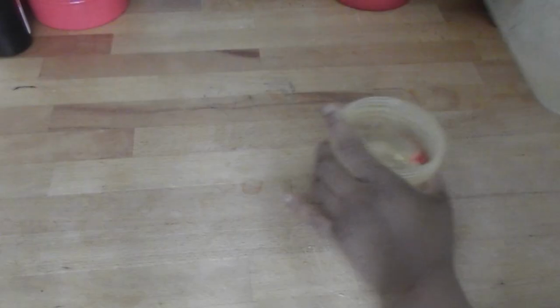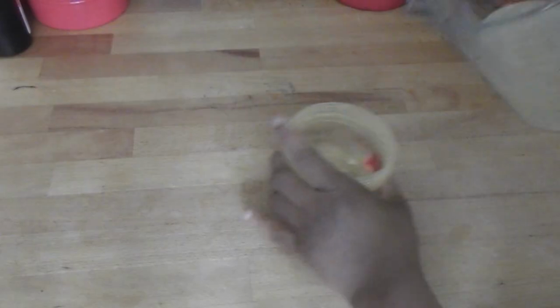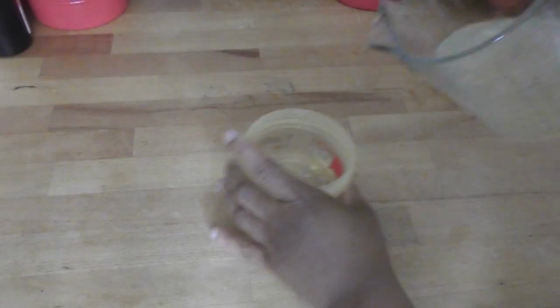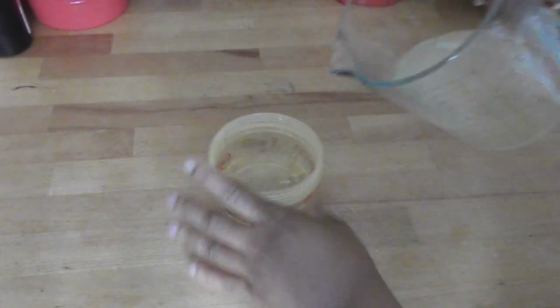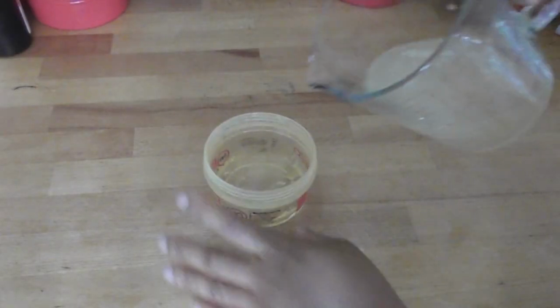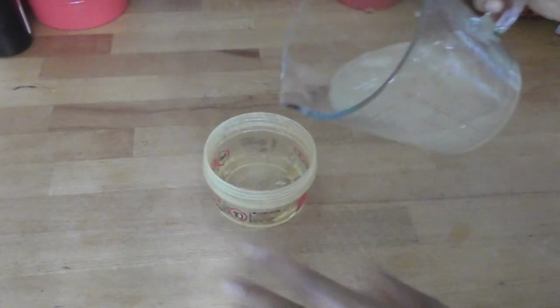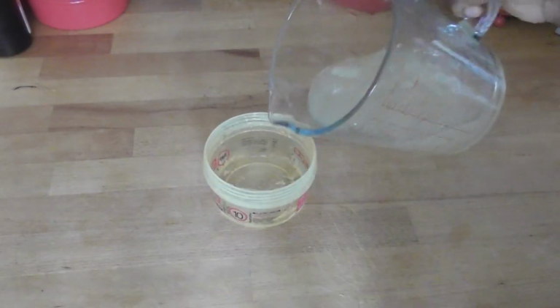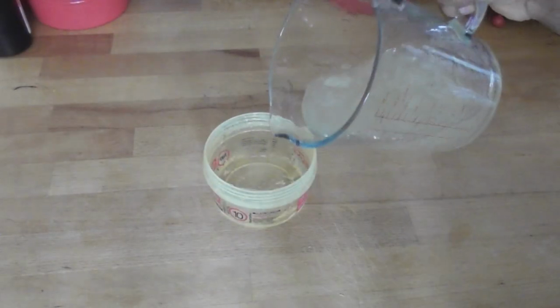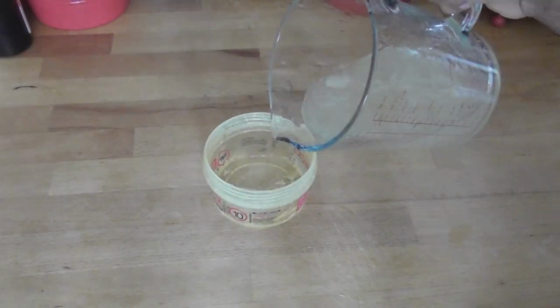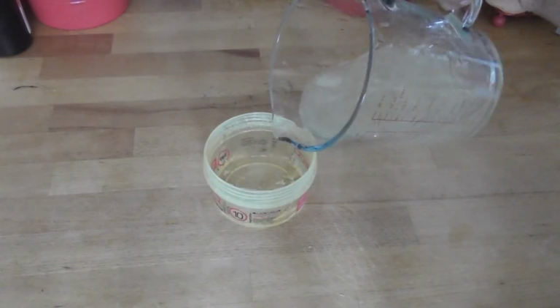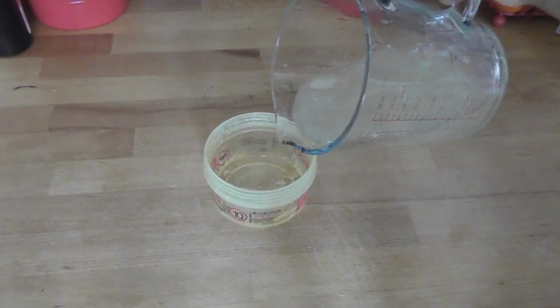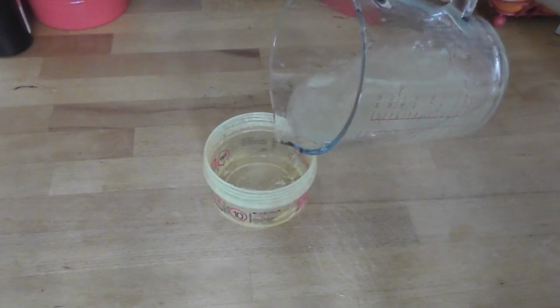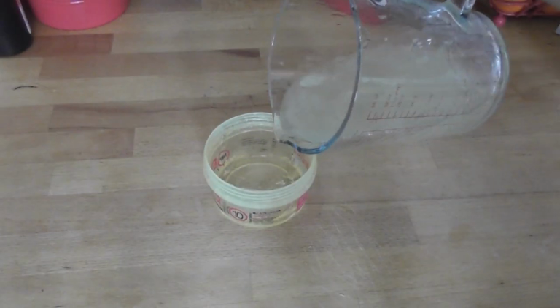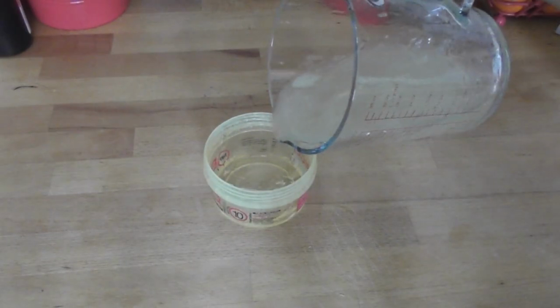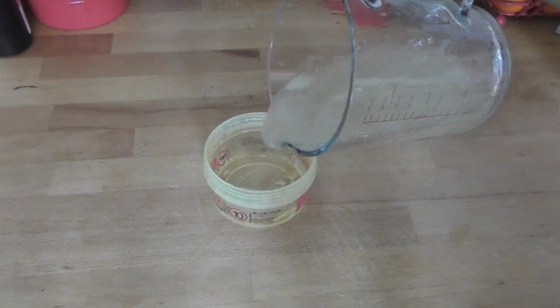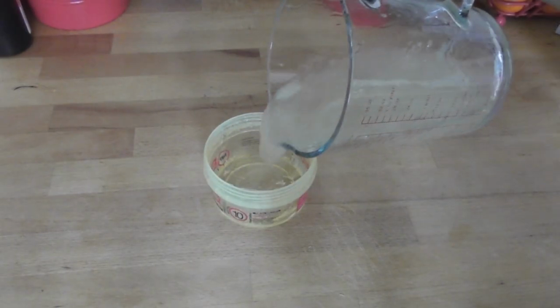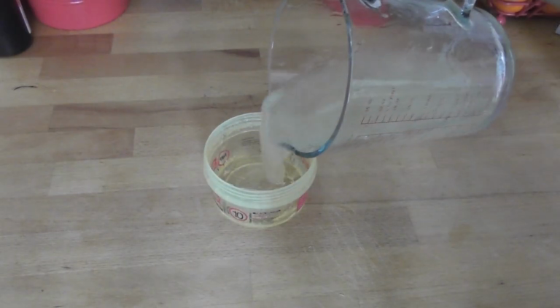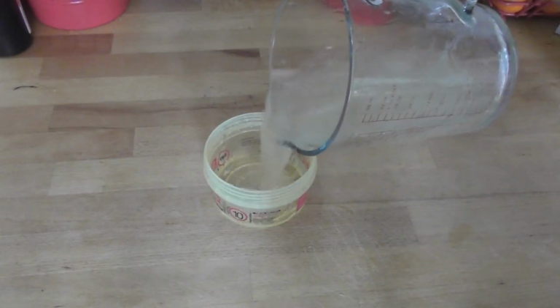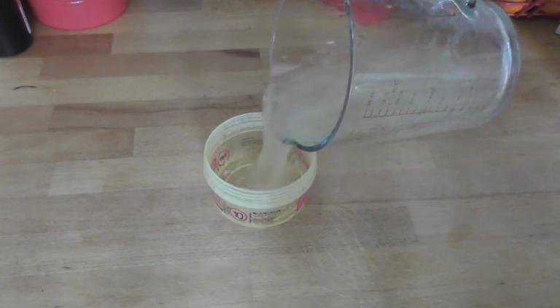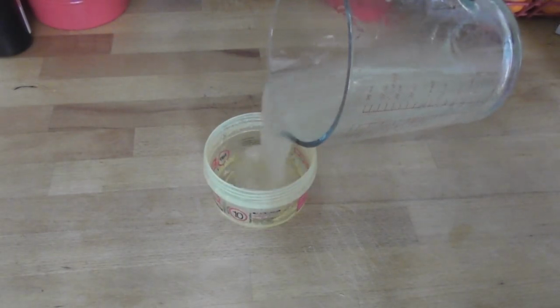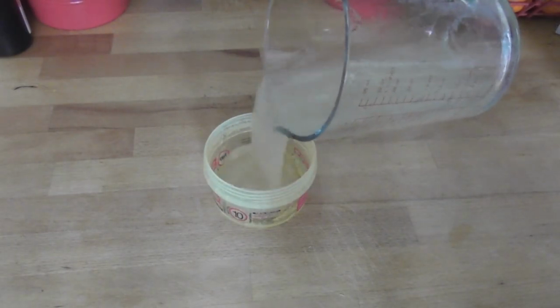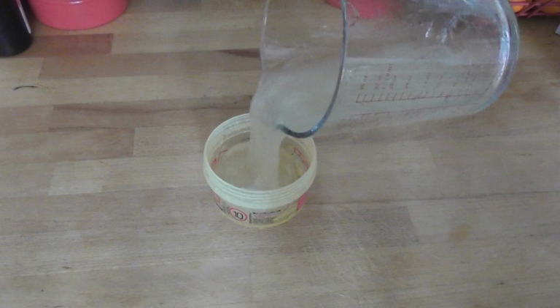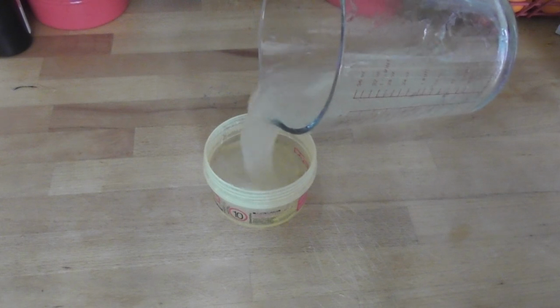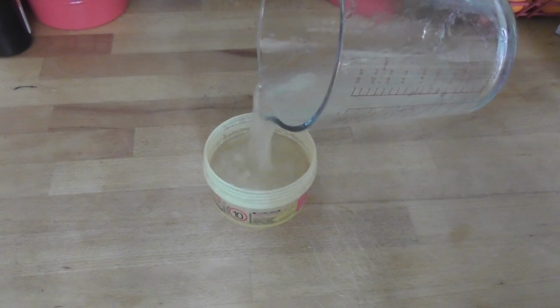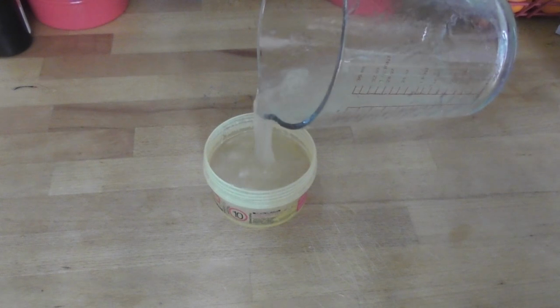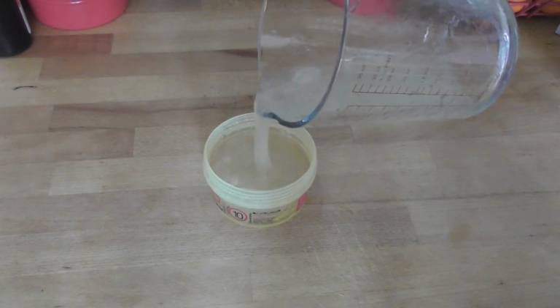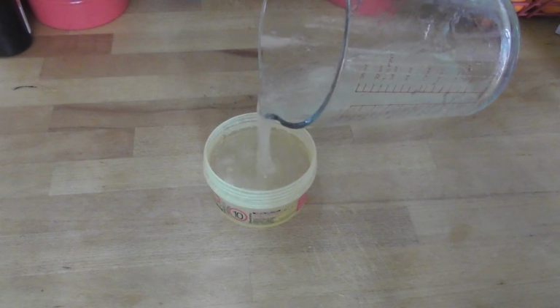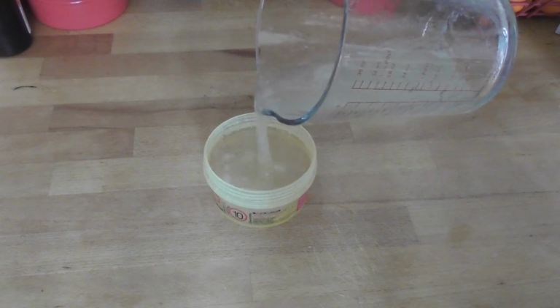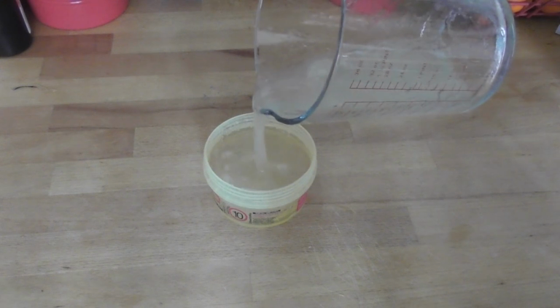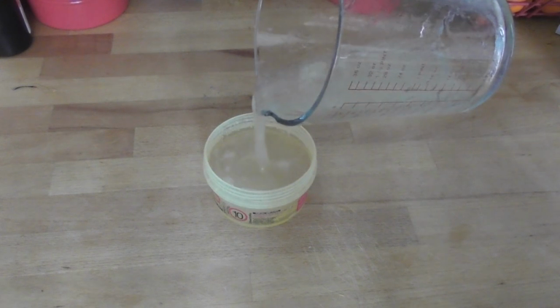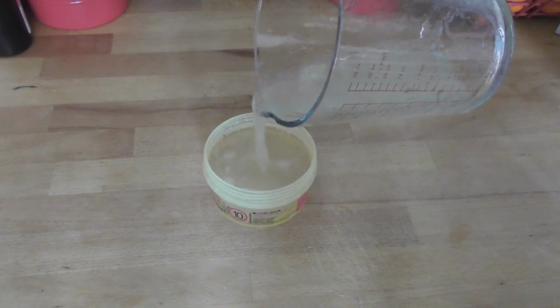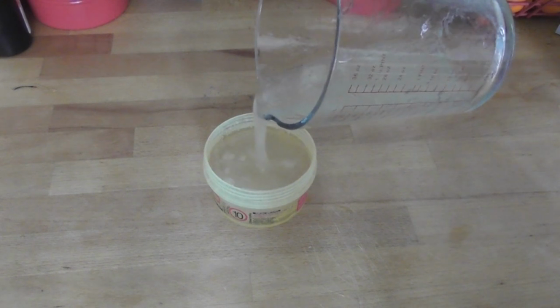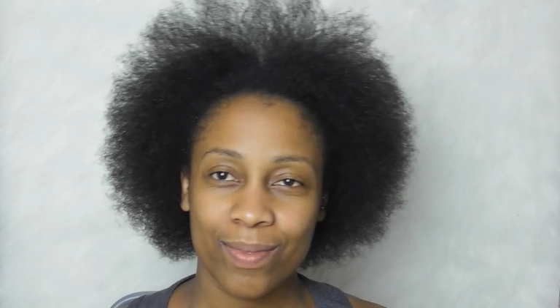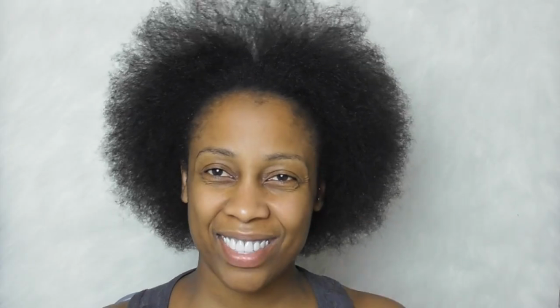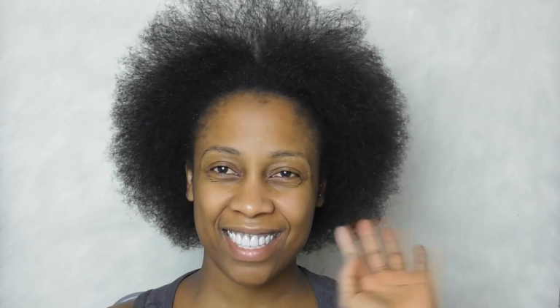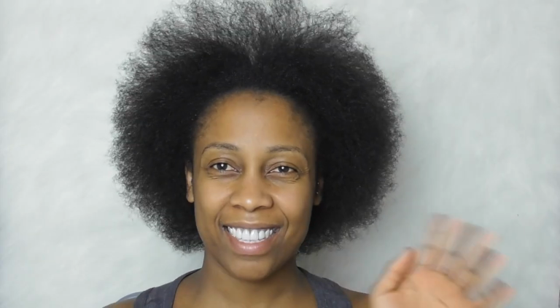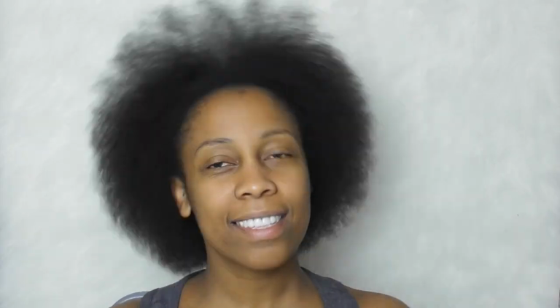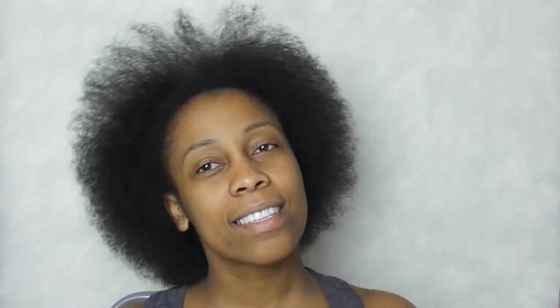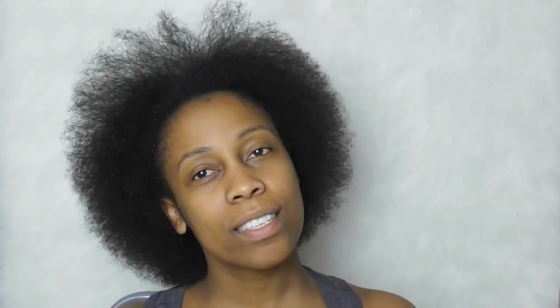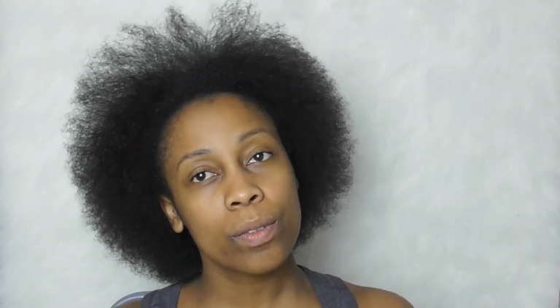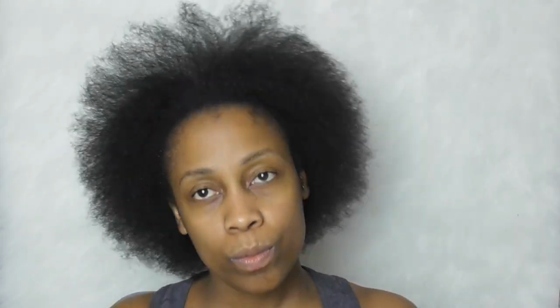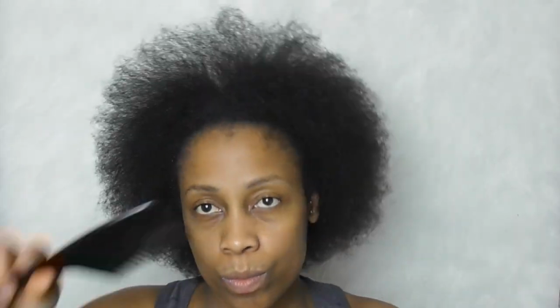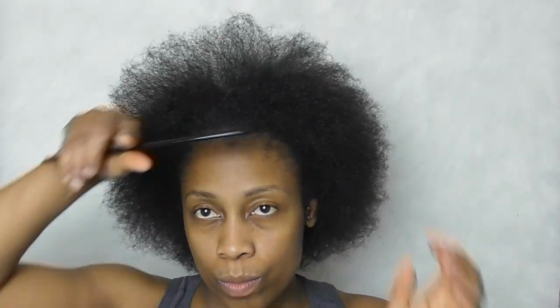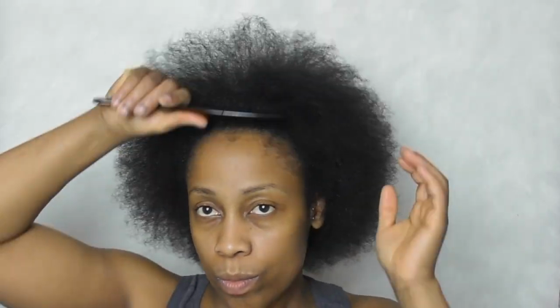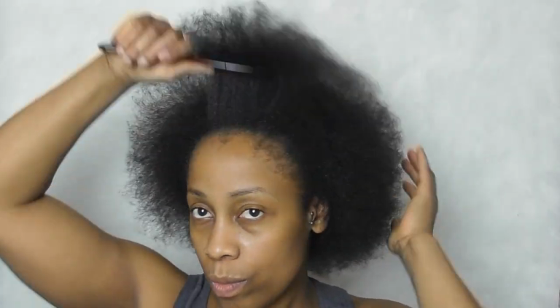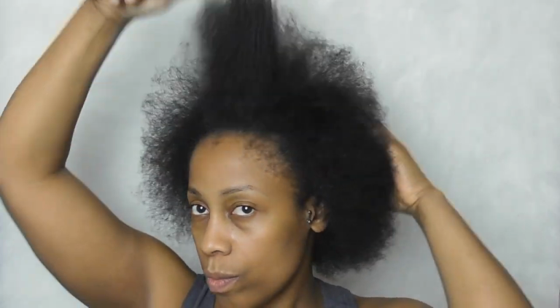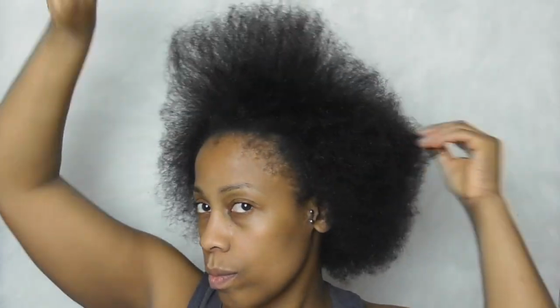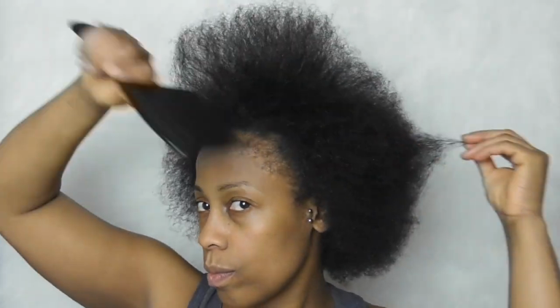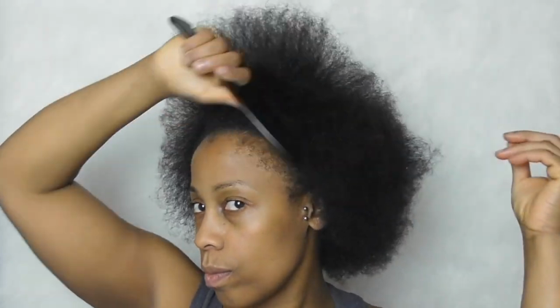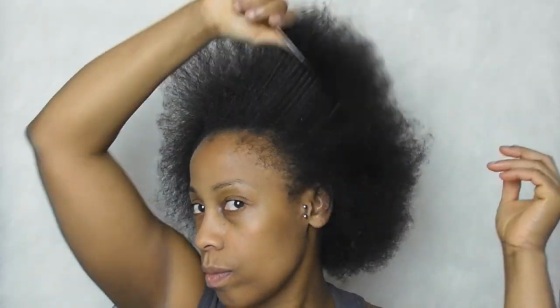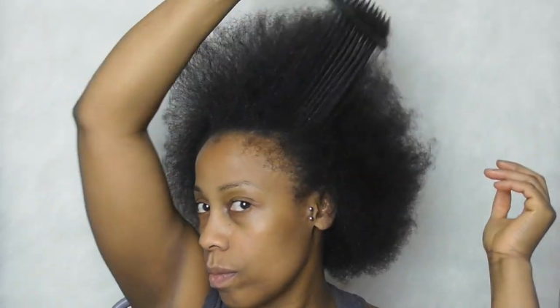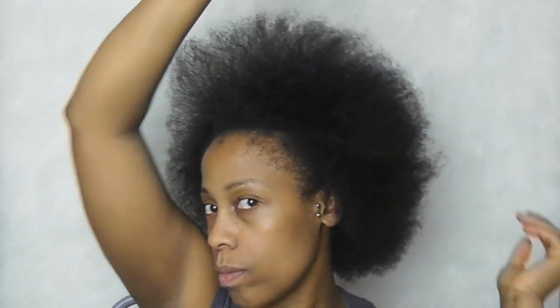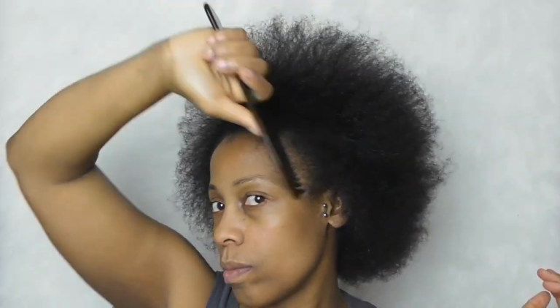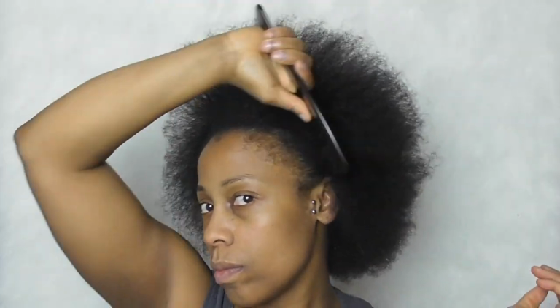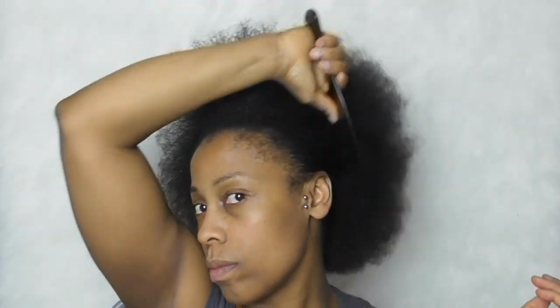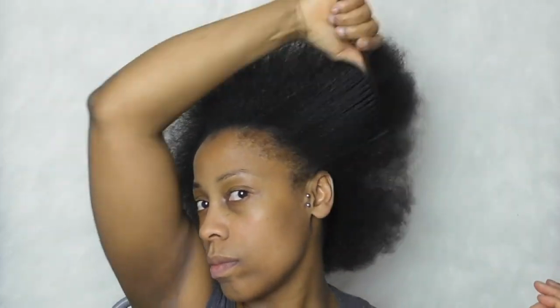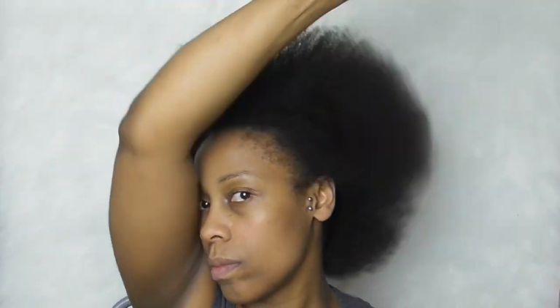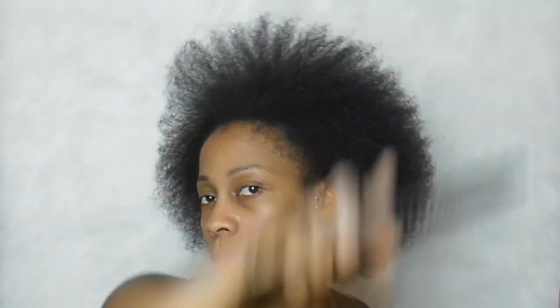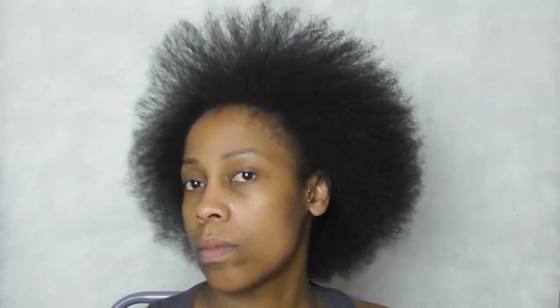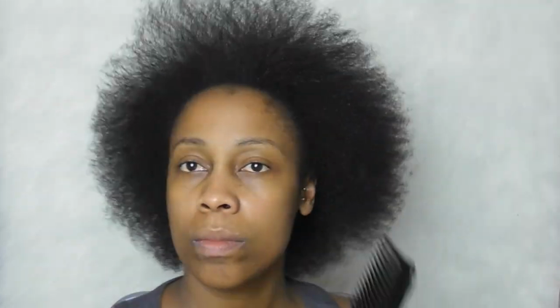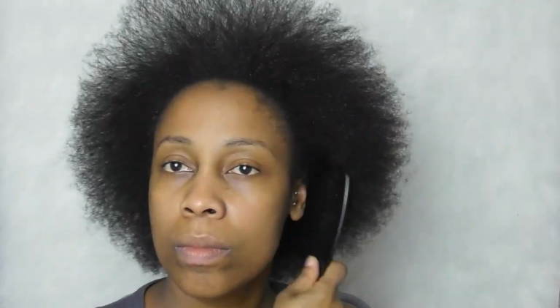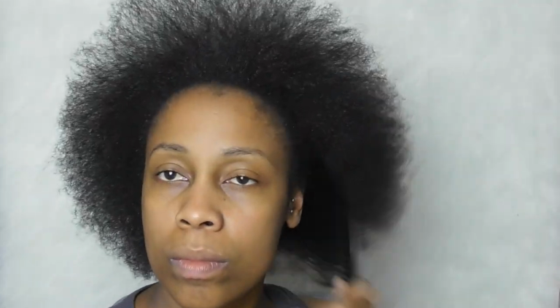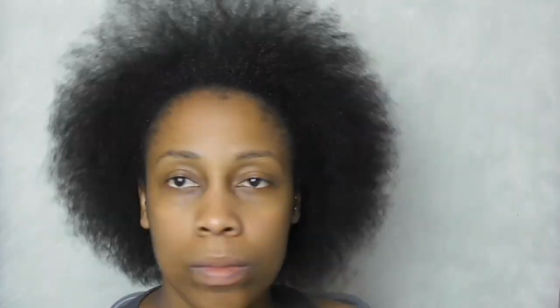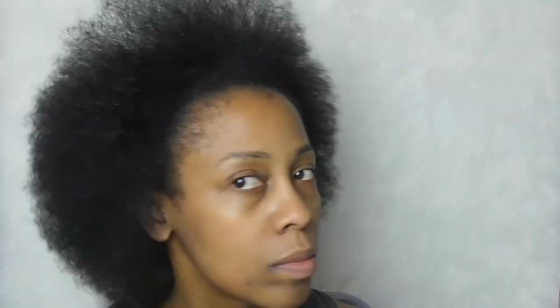I just poured the gel into an empty Eco Styler pot and I'm ready to start styling.